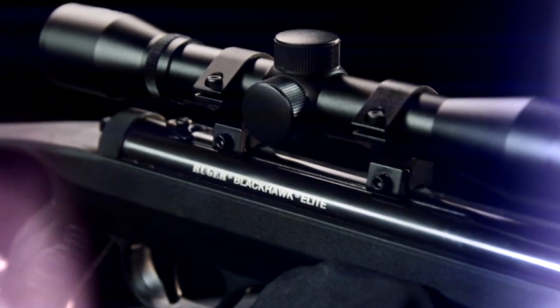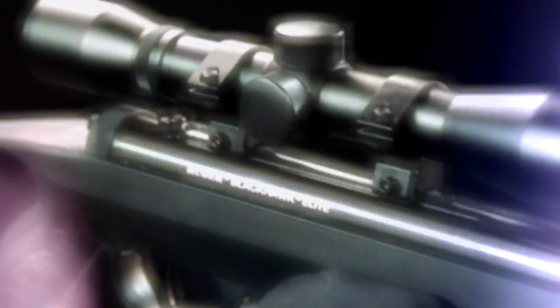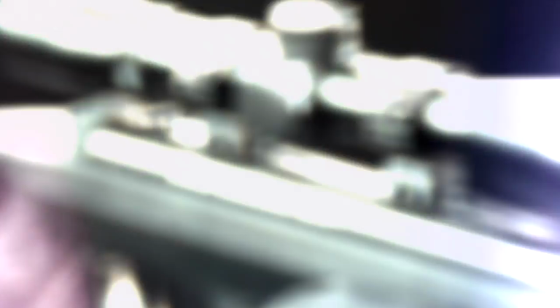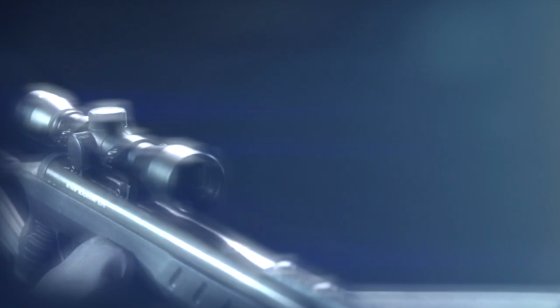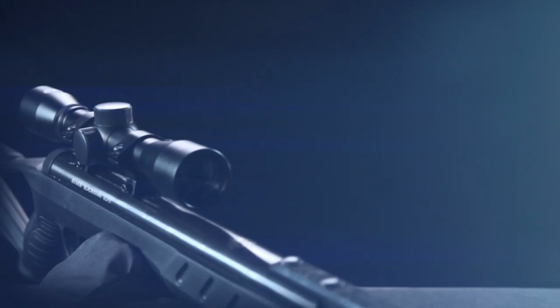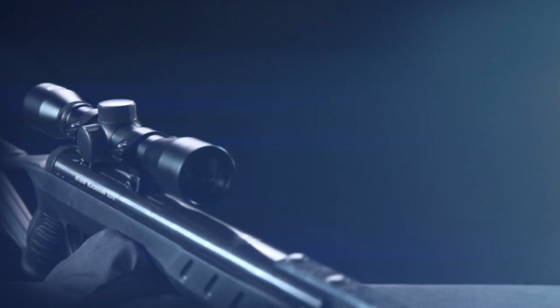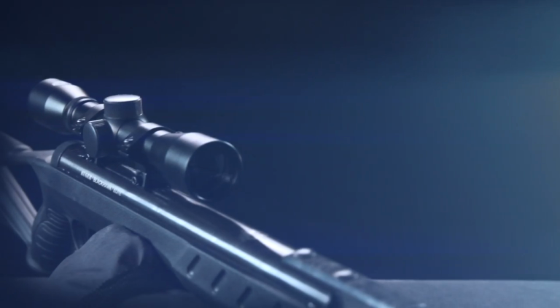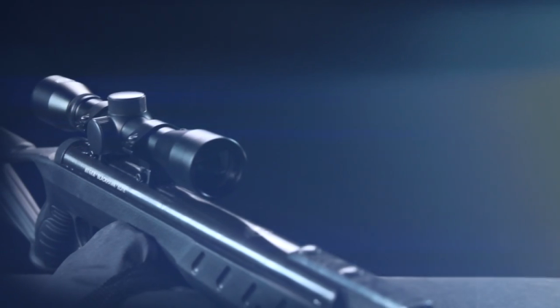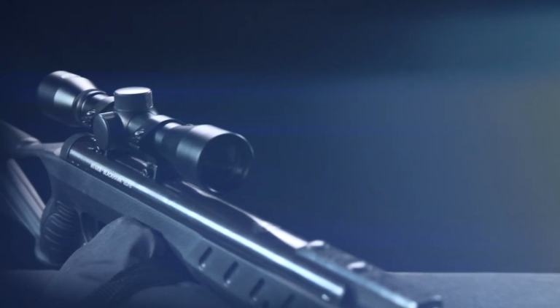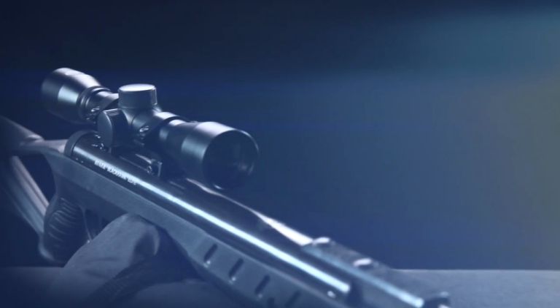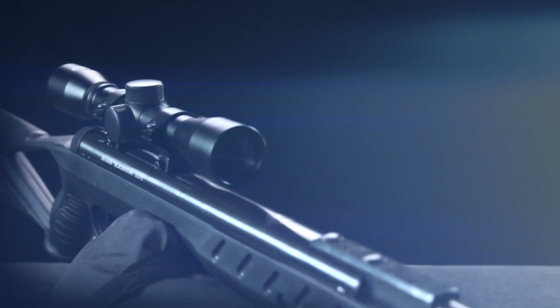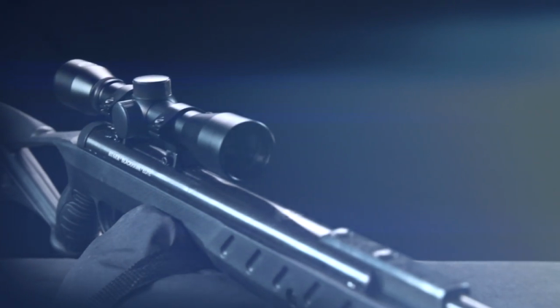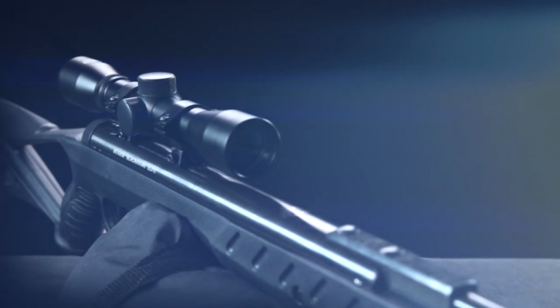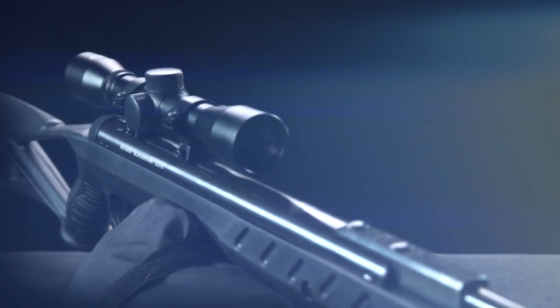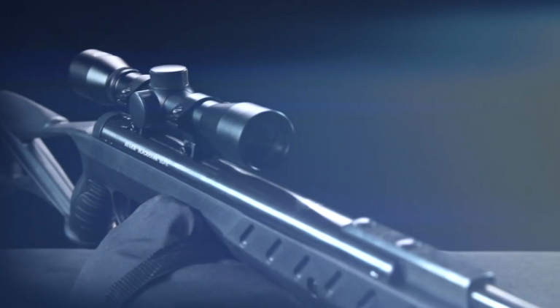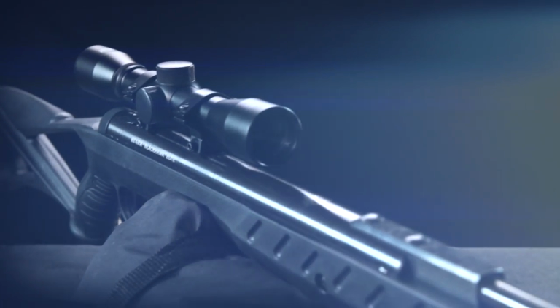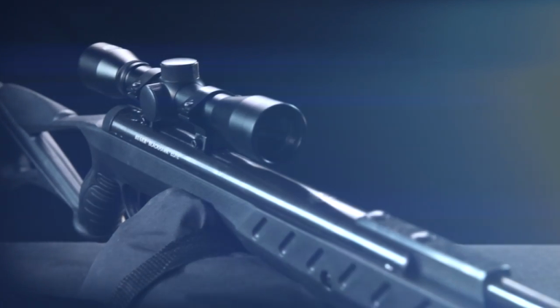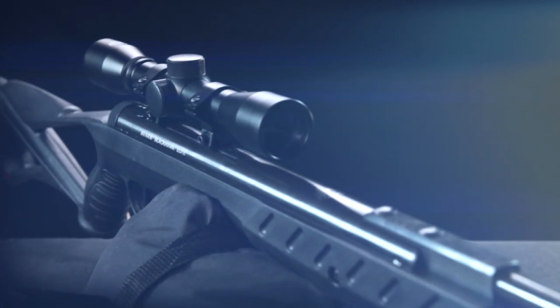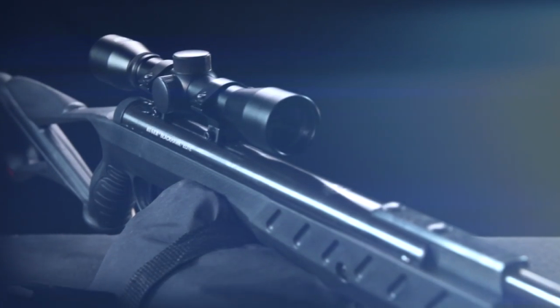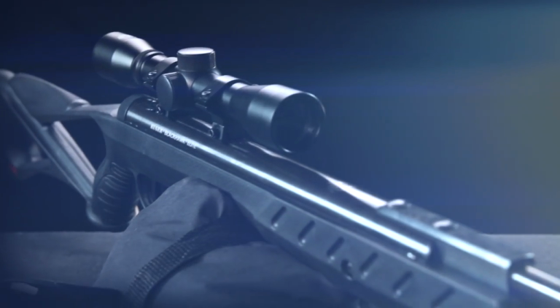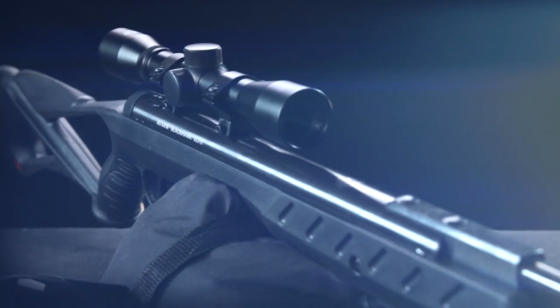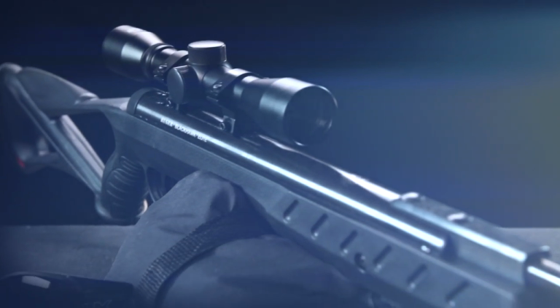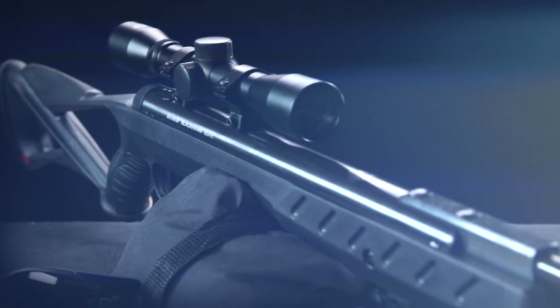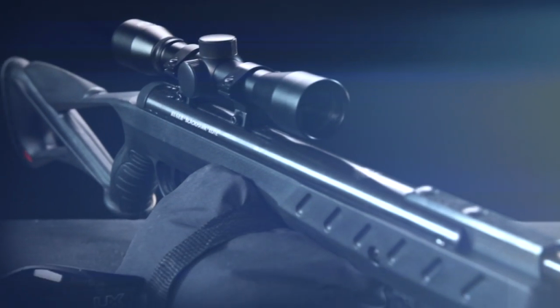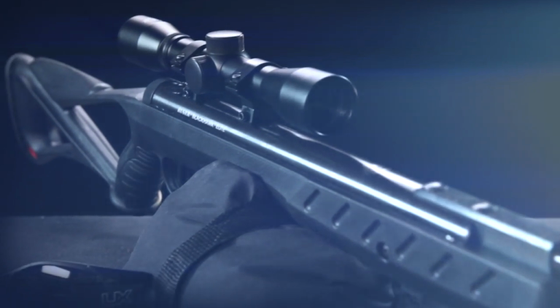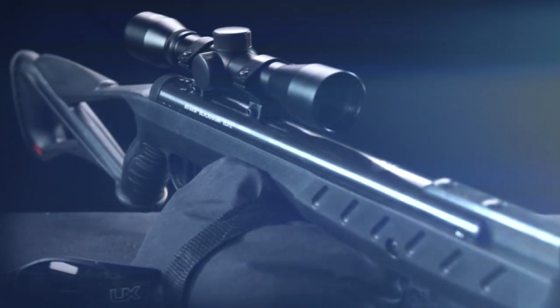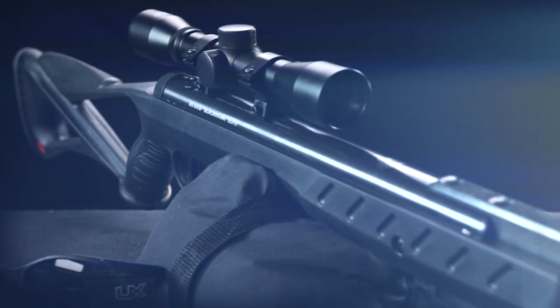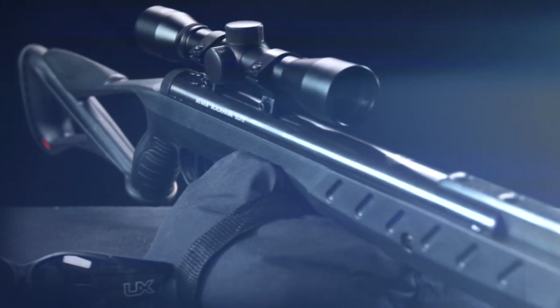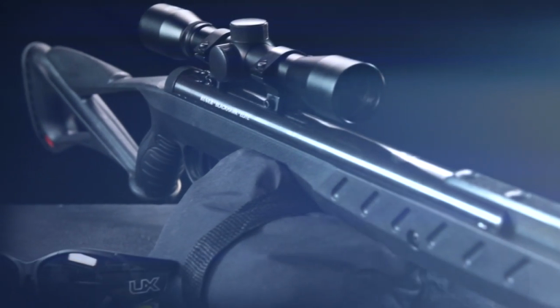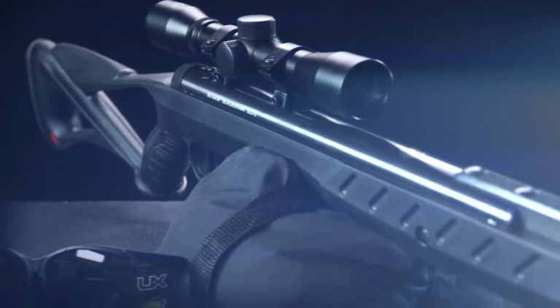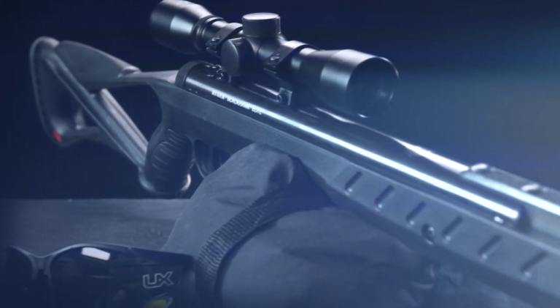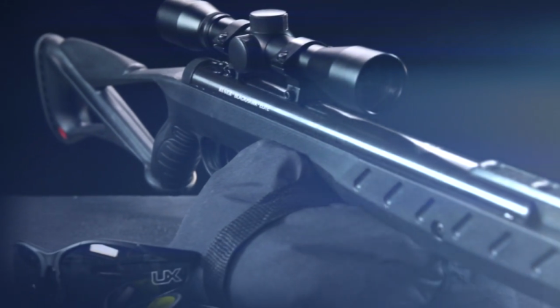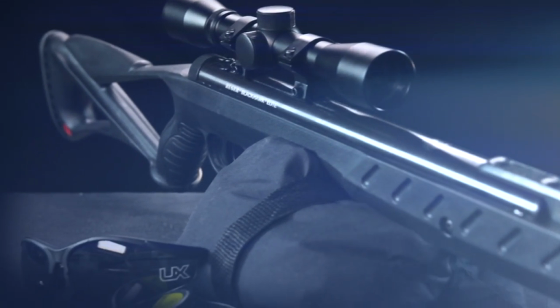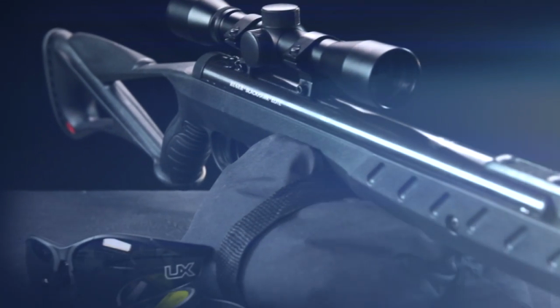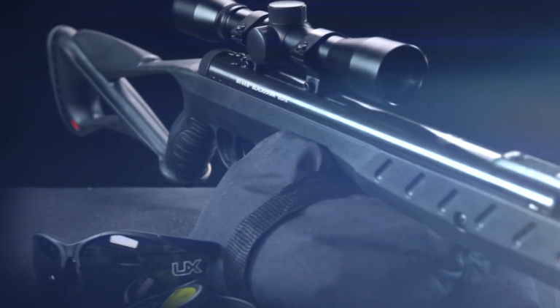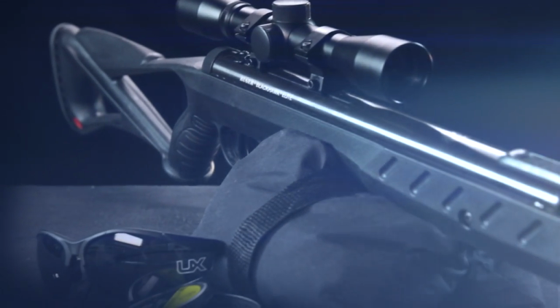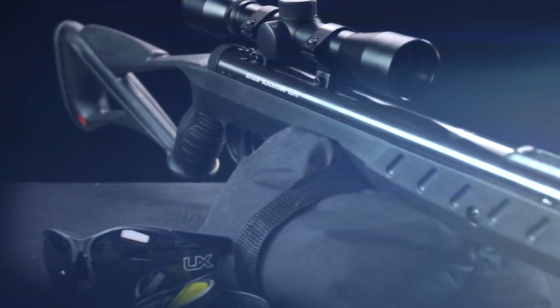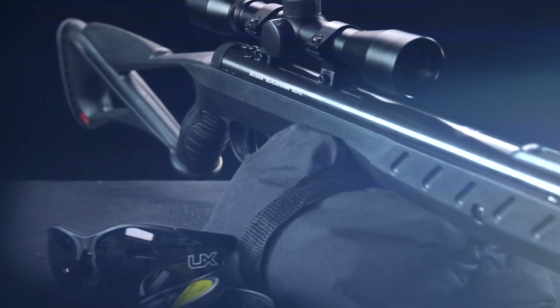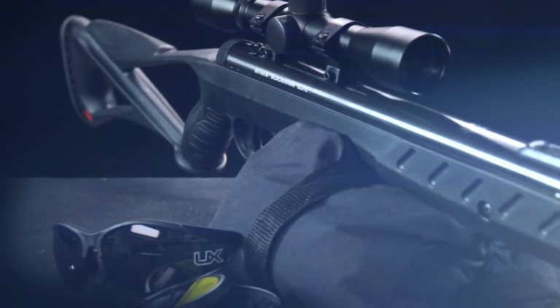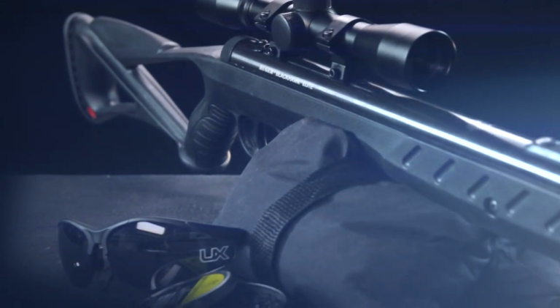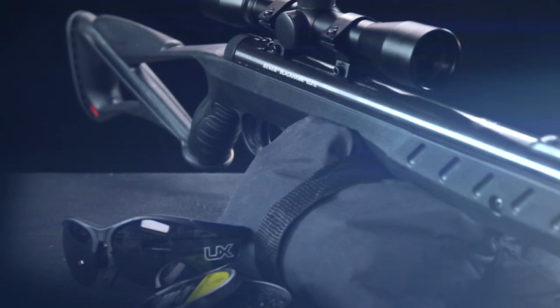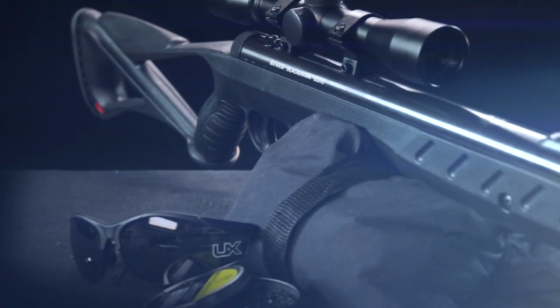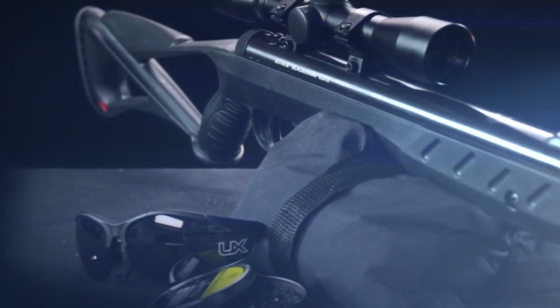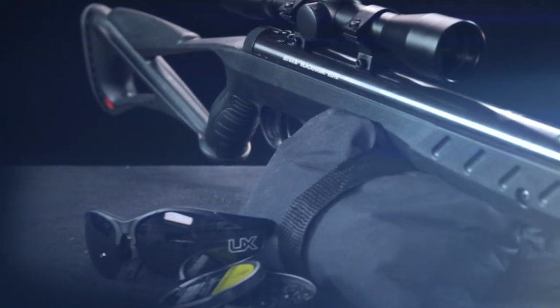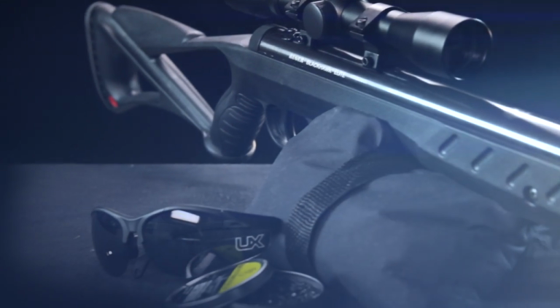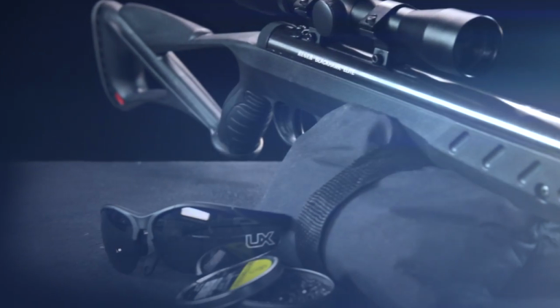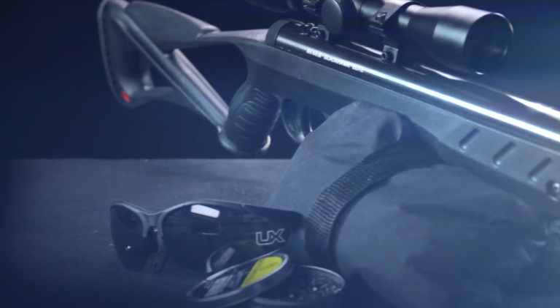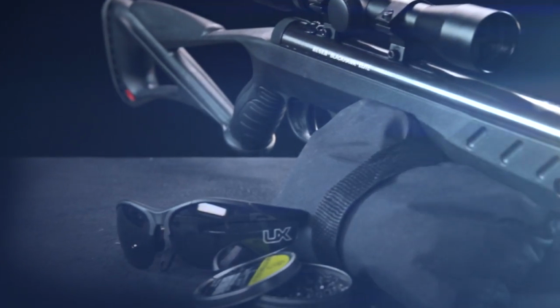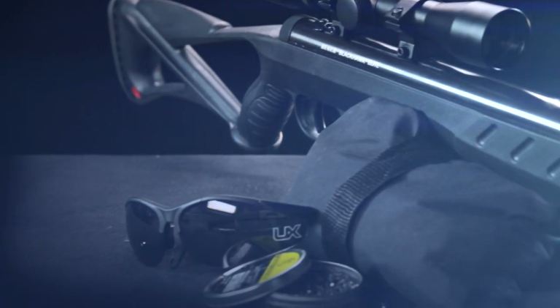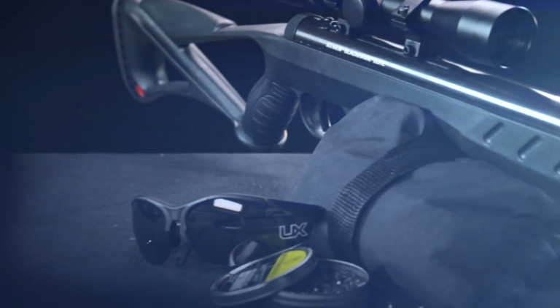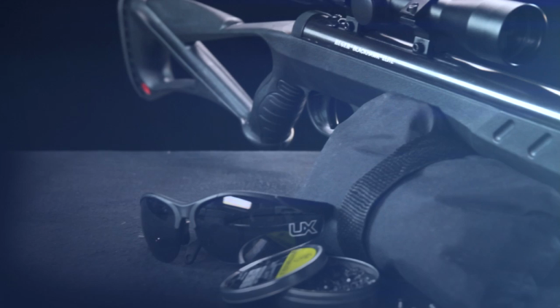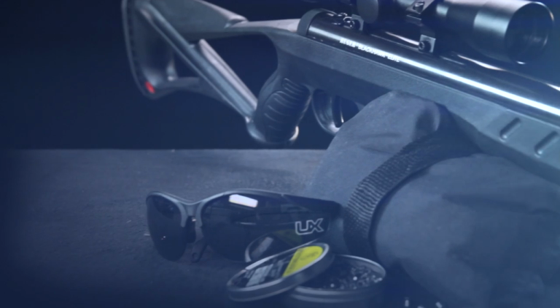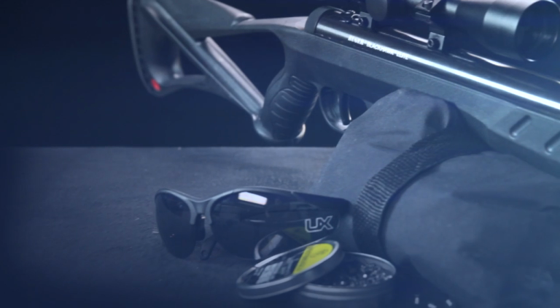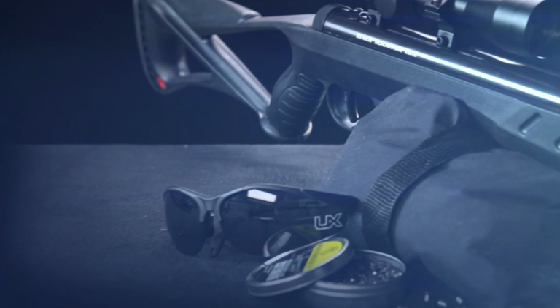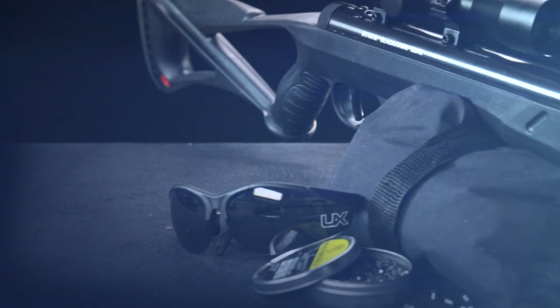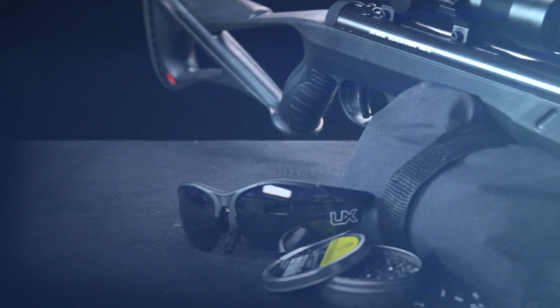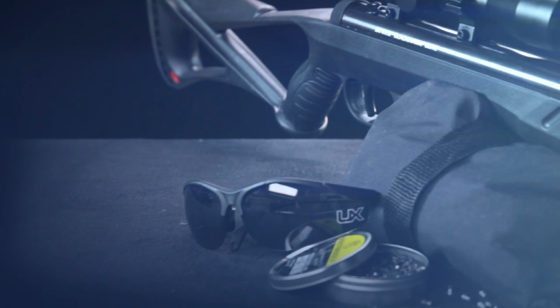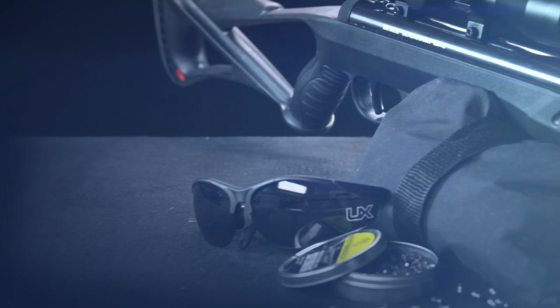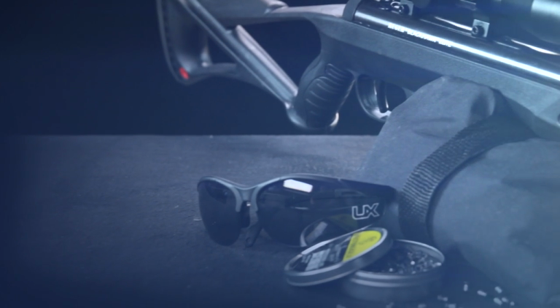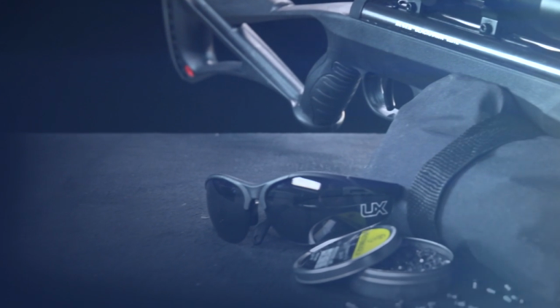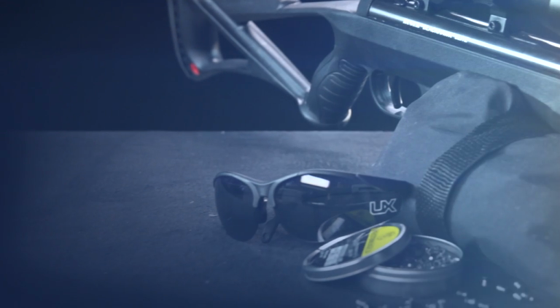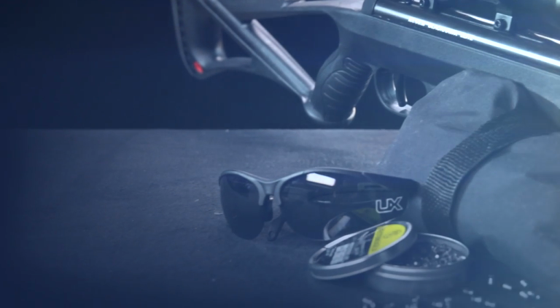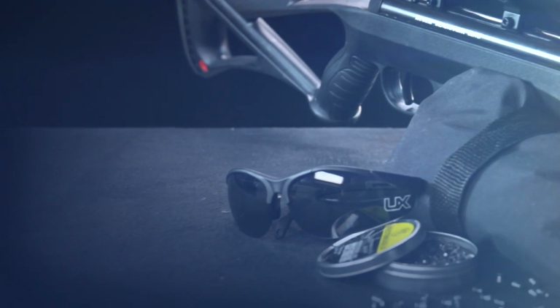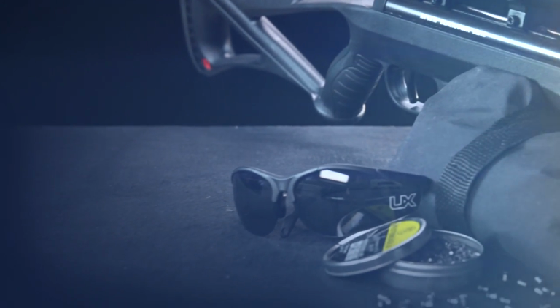Before you head out to the woods or your favorite range, pick up your Ruger Blackhawk Elite at your favorite retailer.